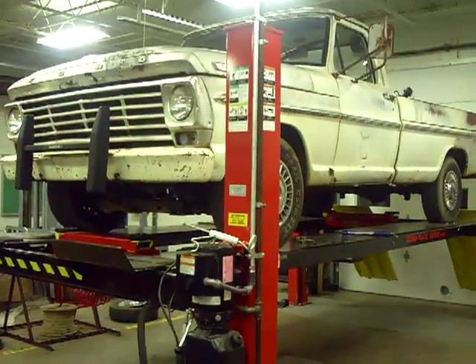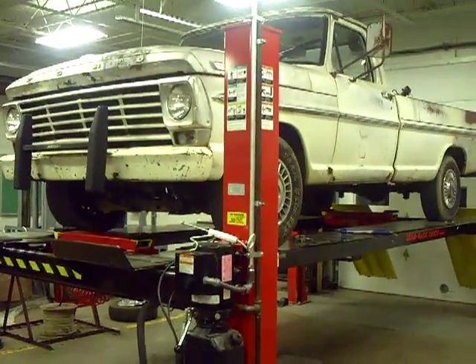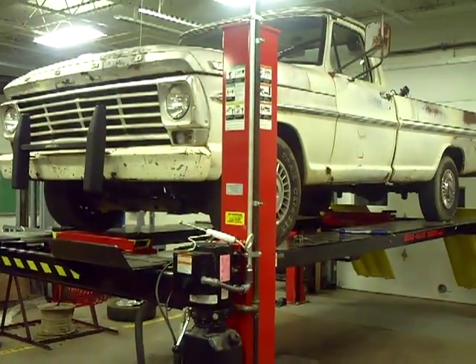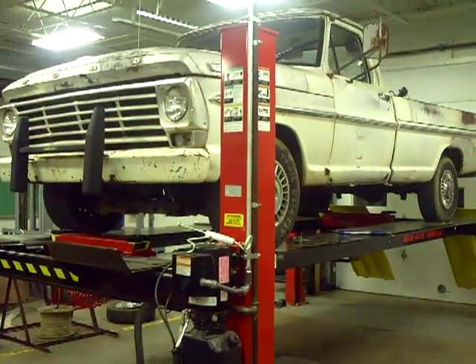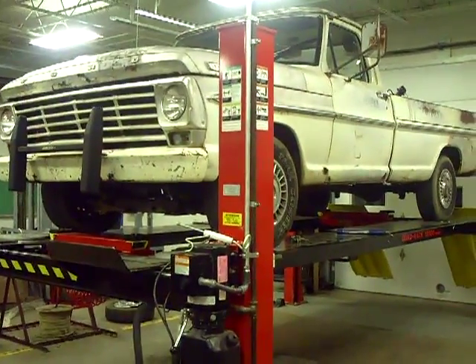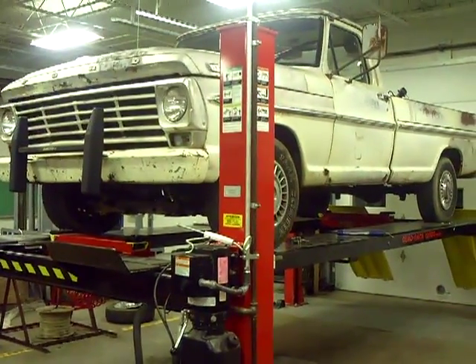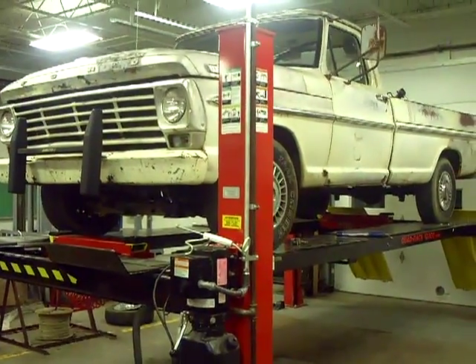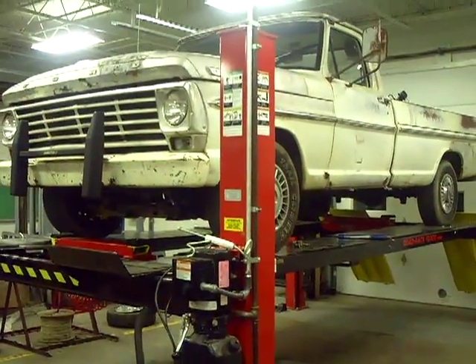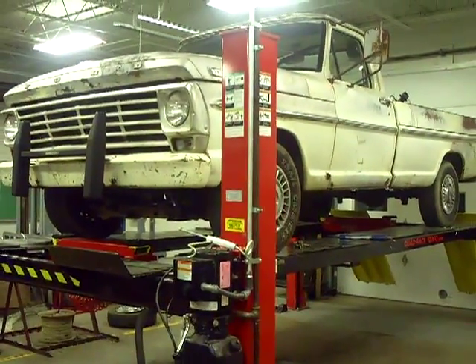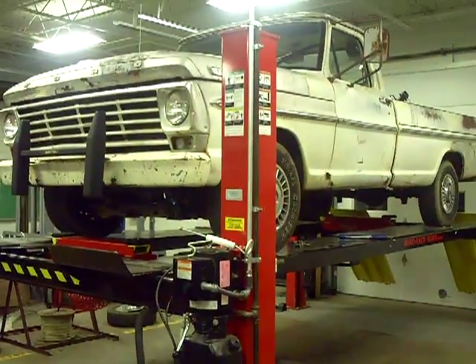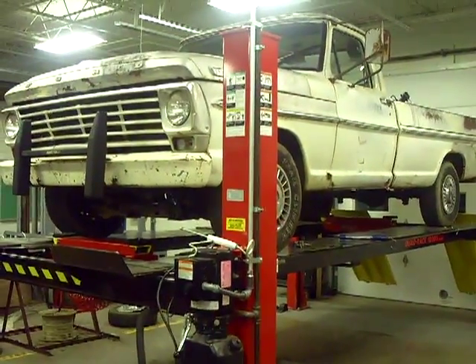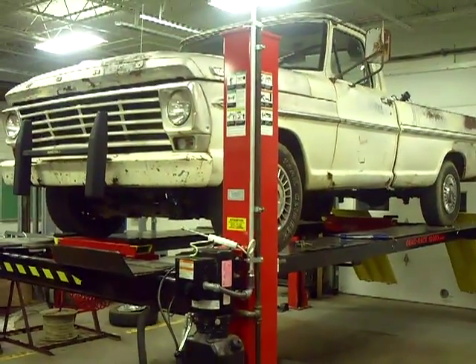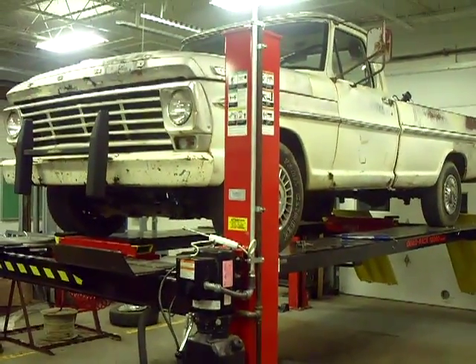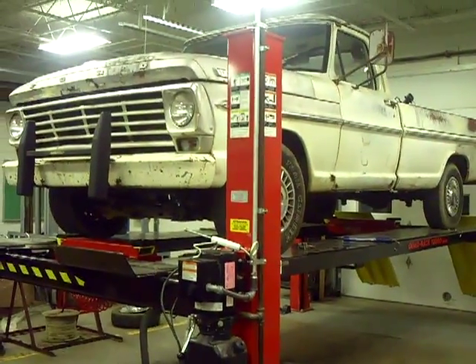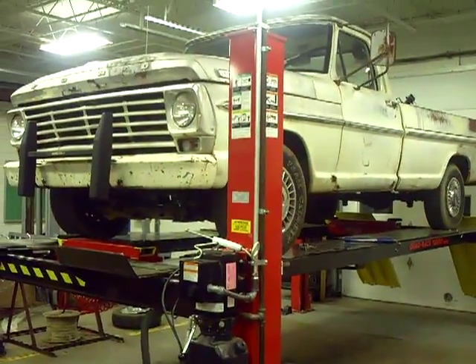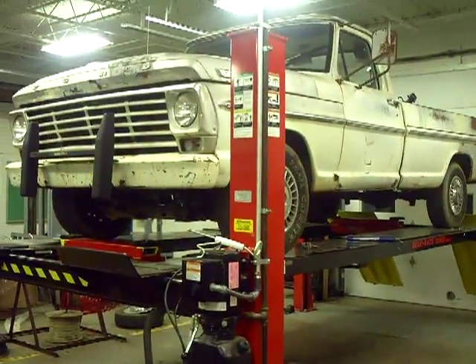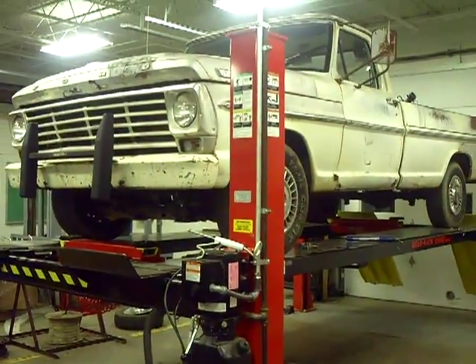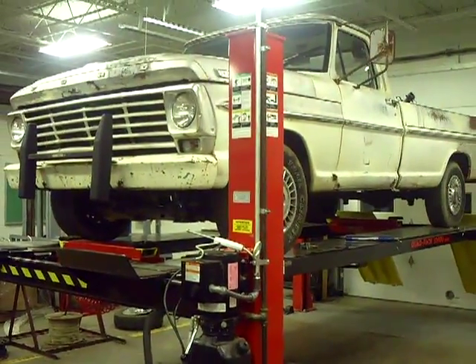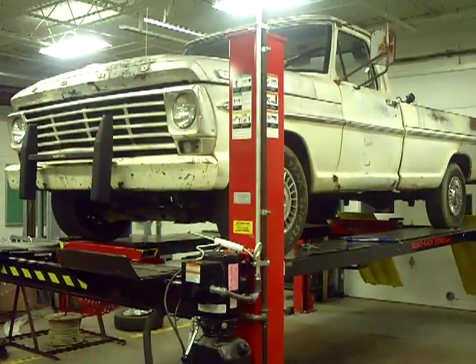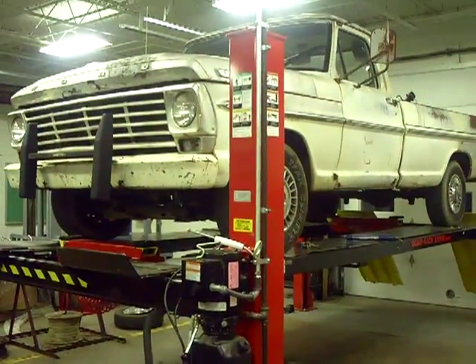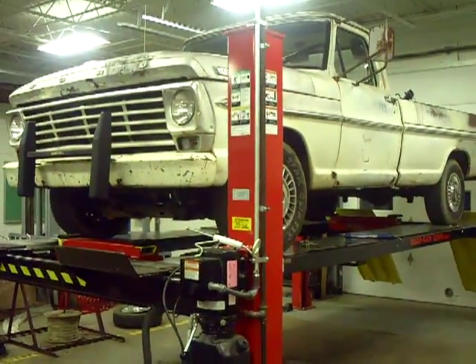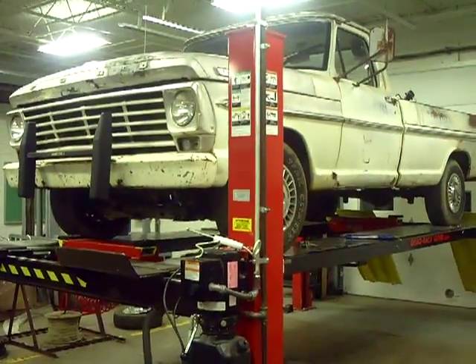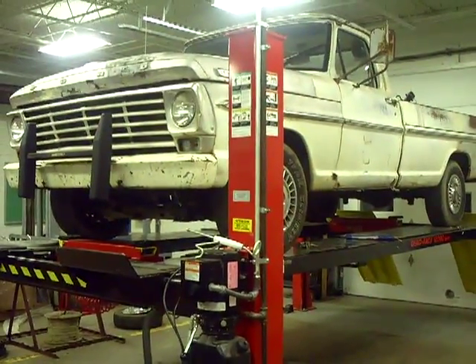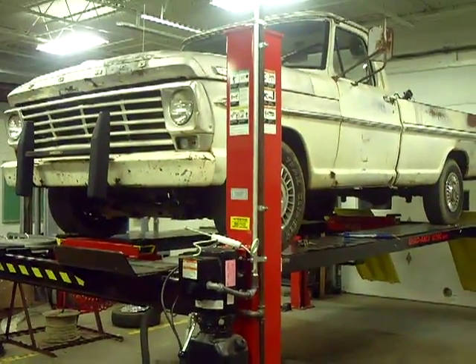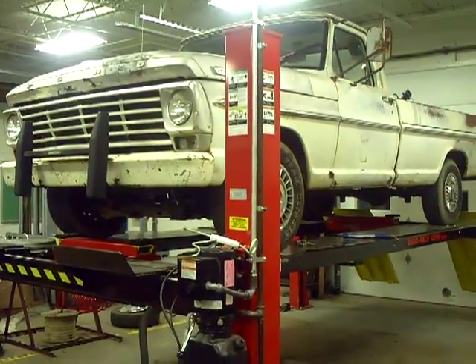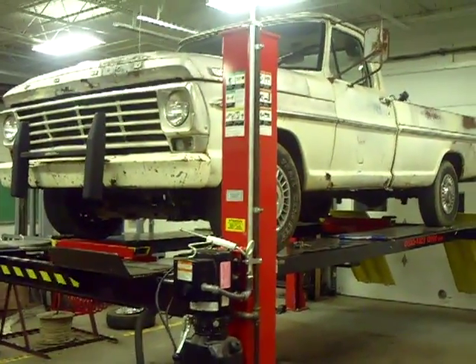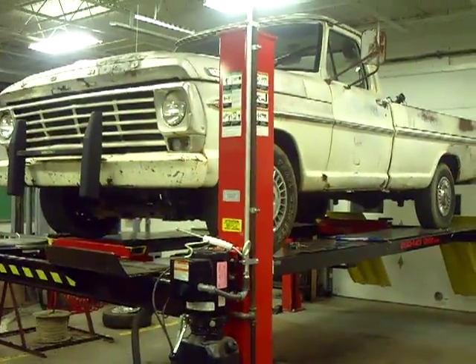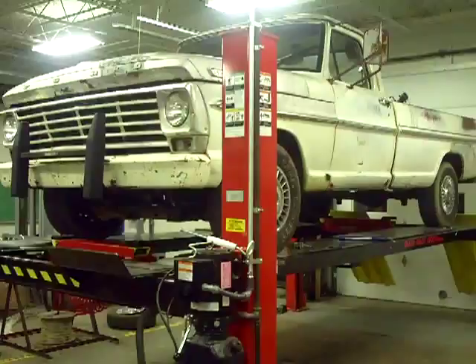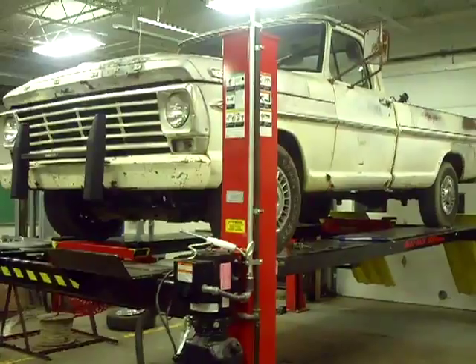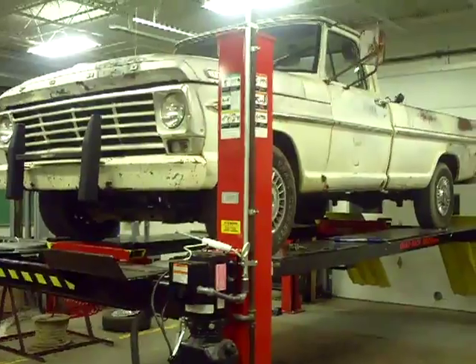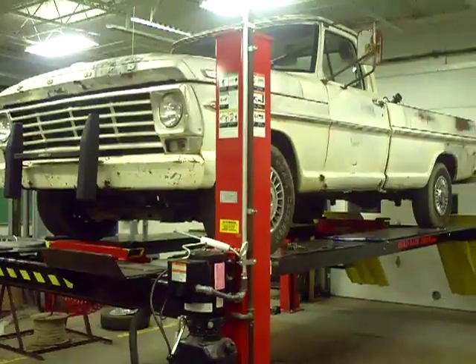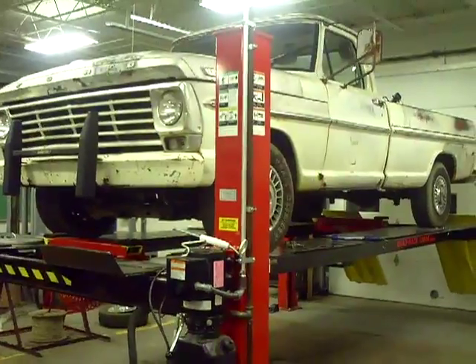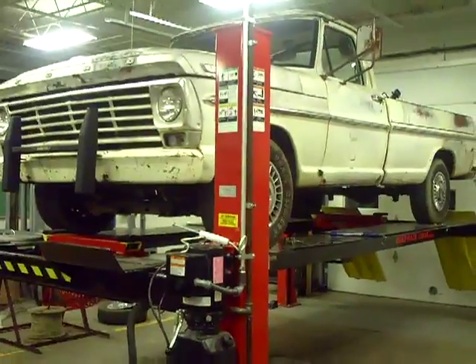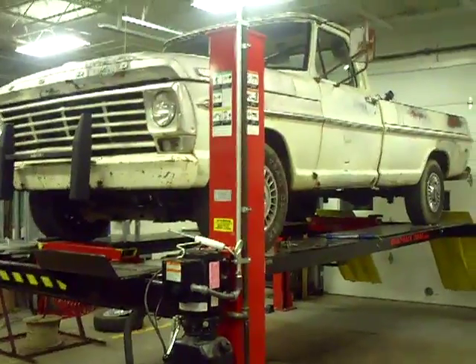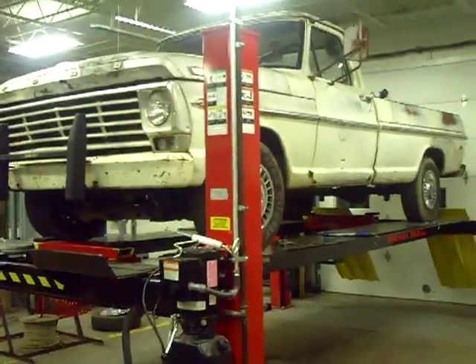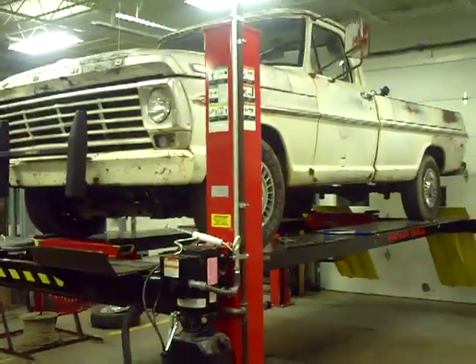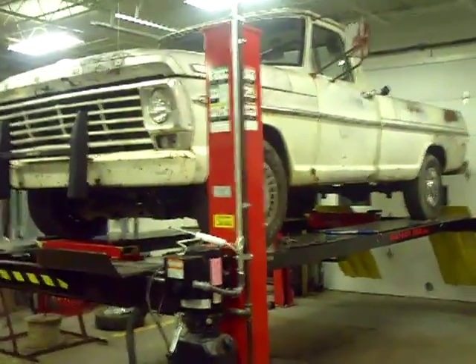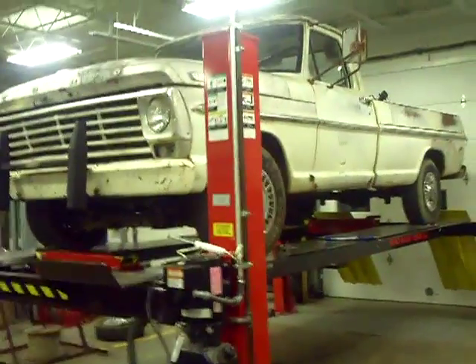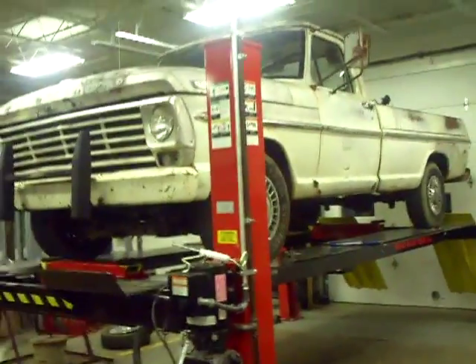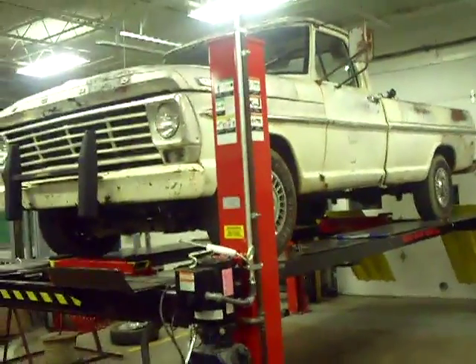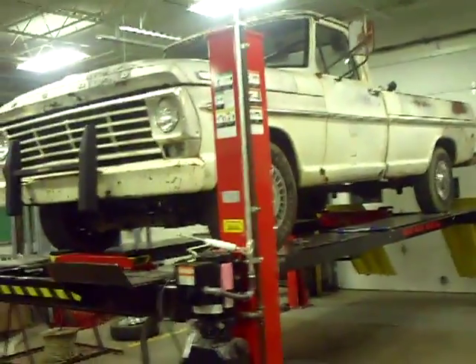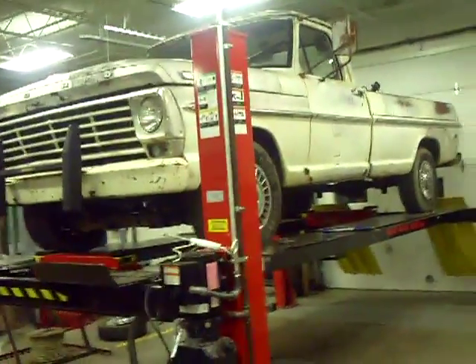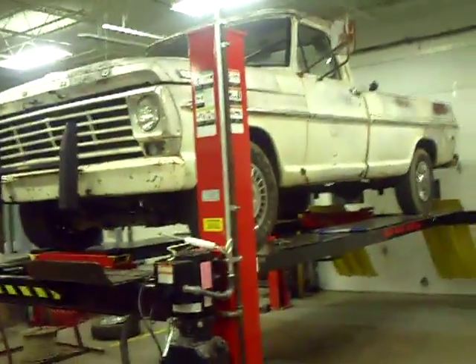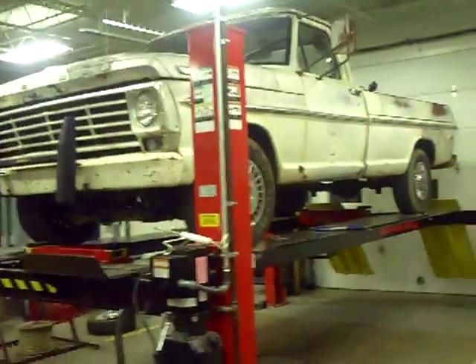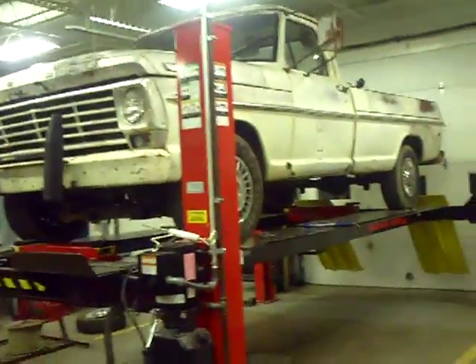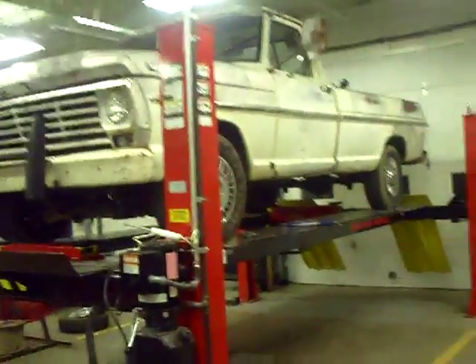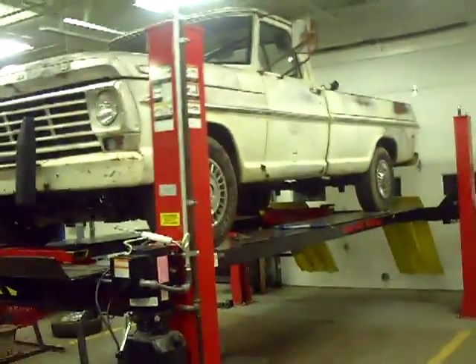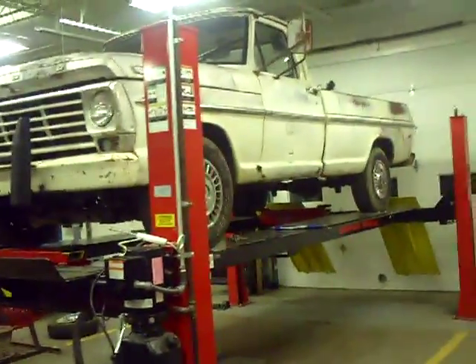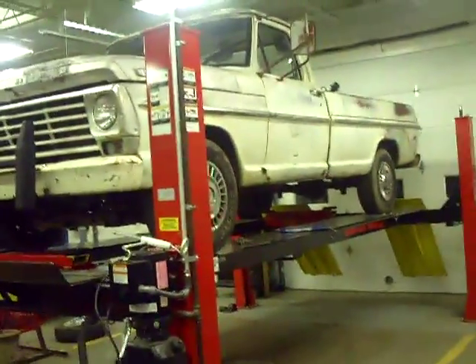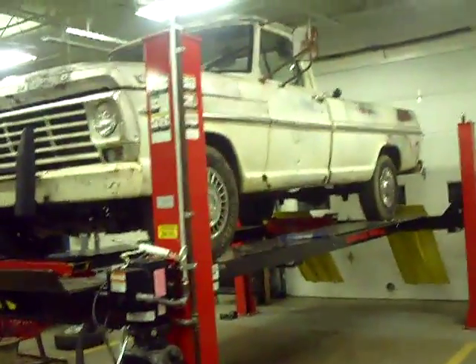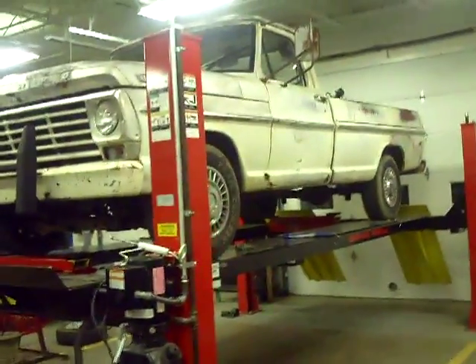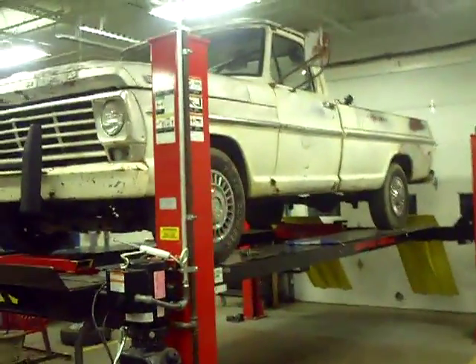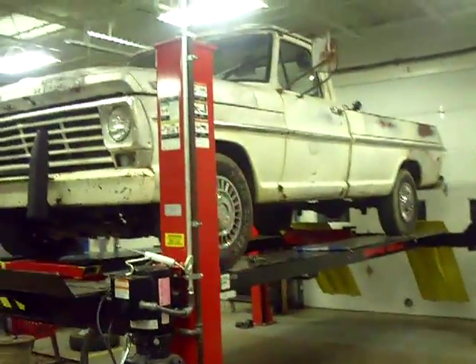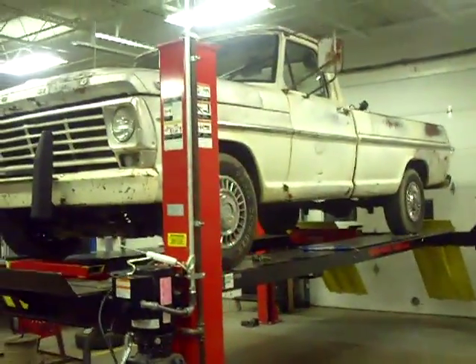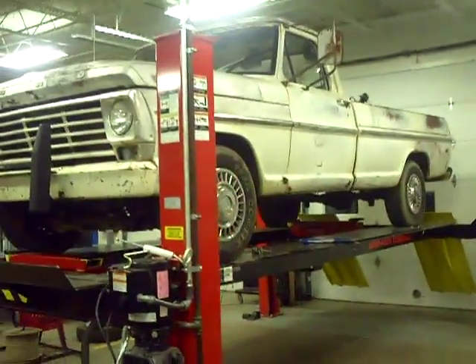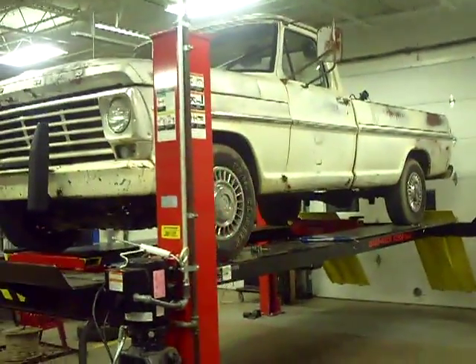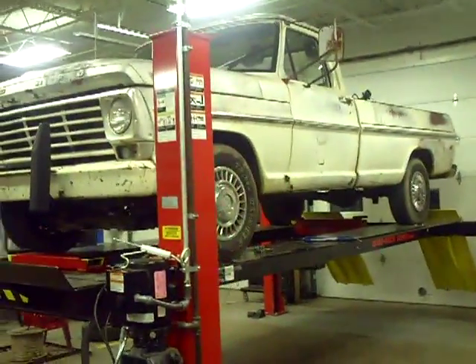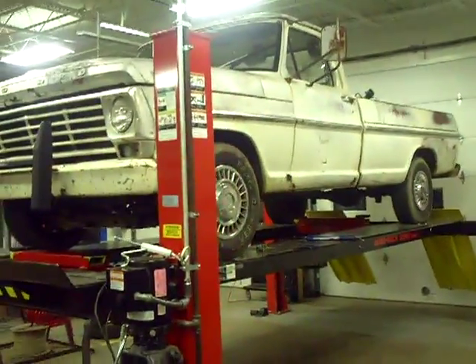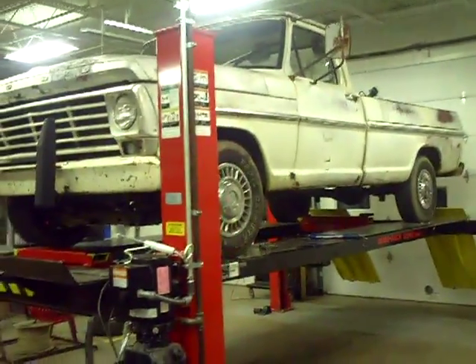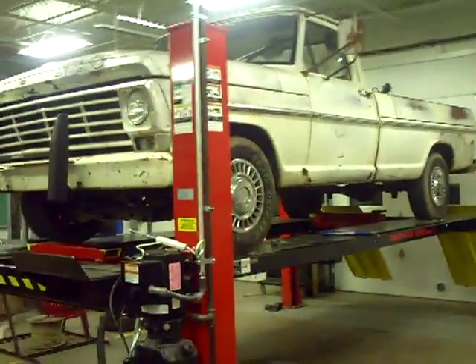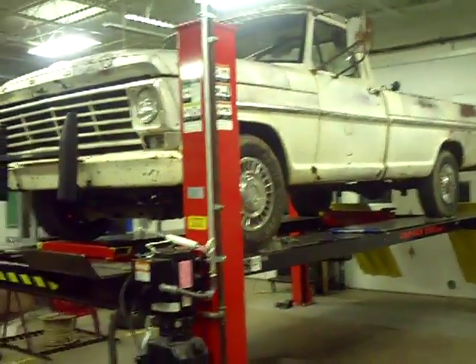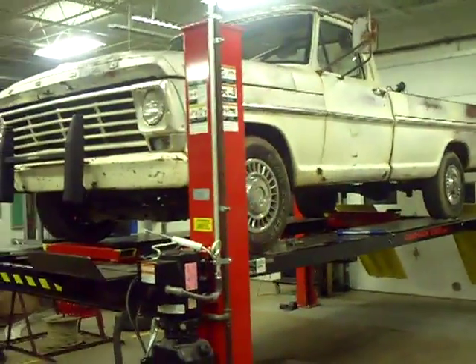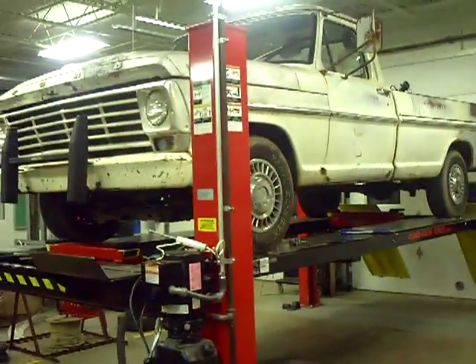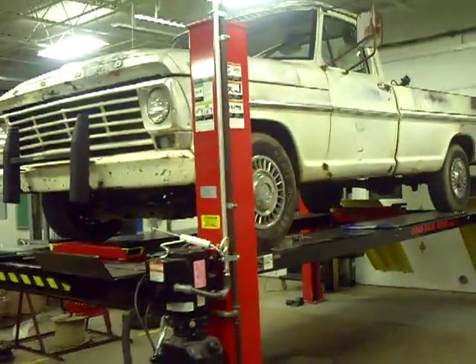Okay, this is February the 16th, 2010. It's been about three months since I've done an update on the truck.